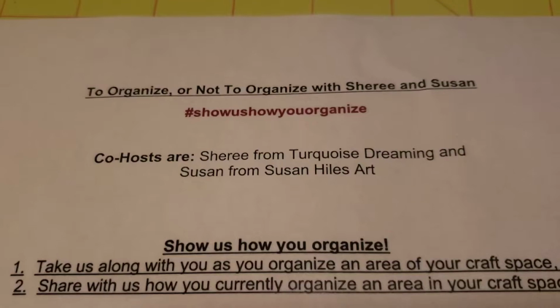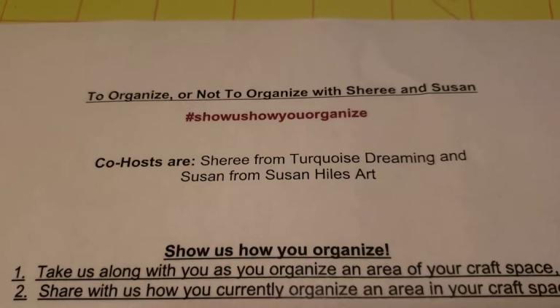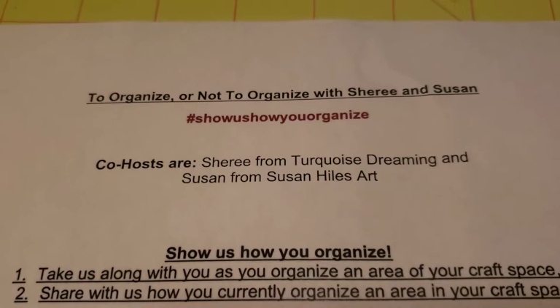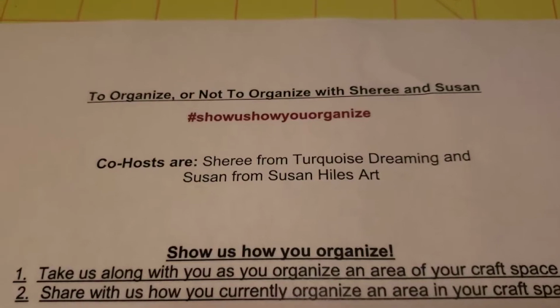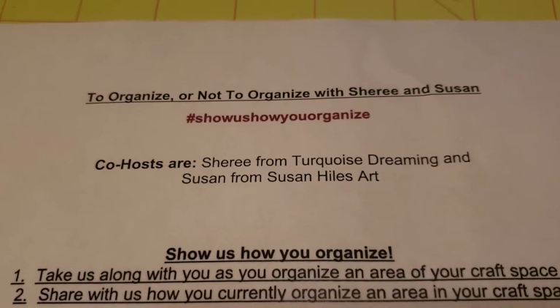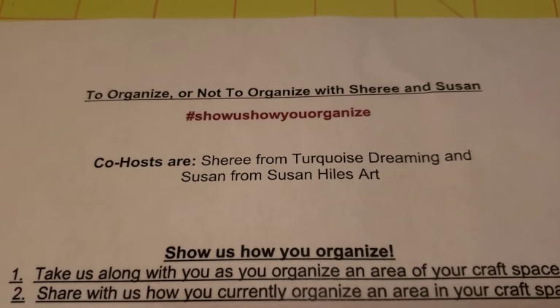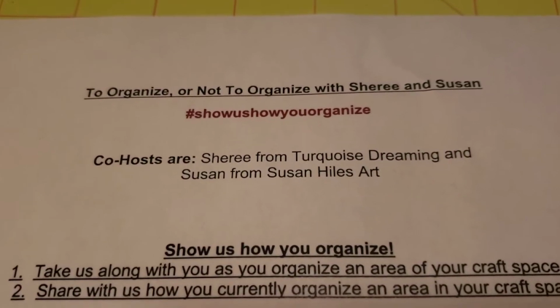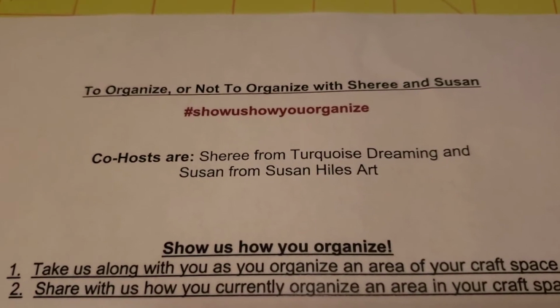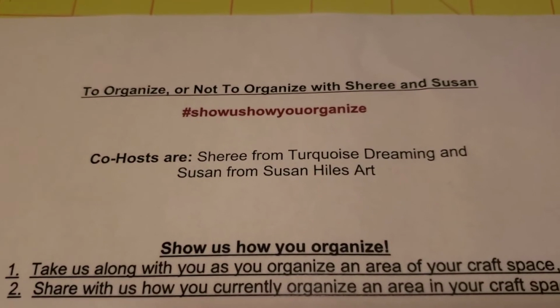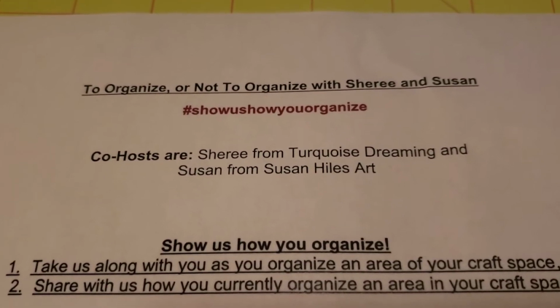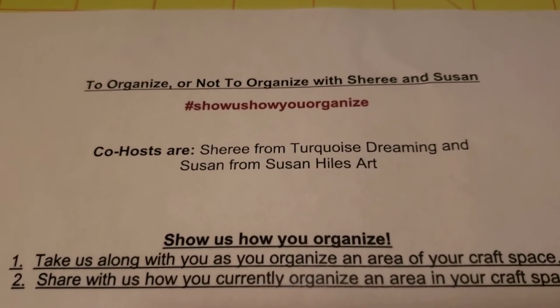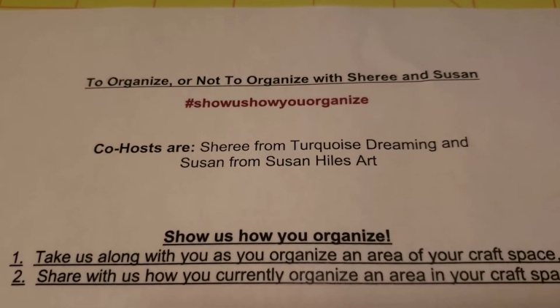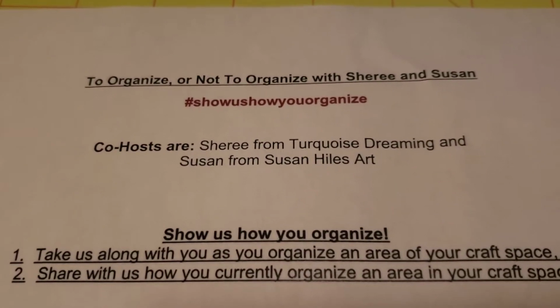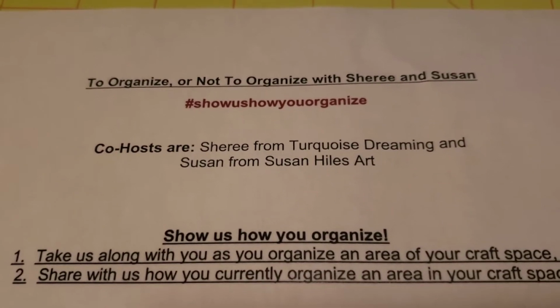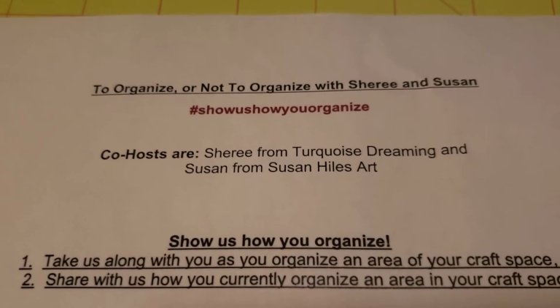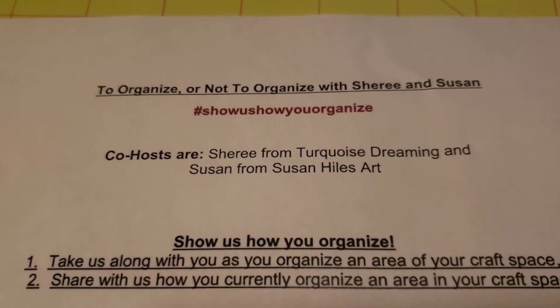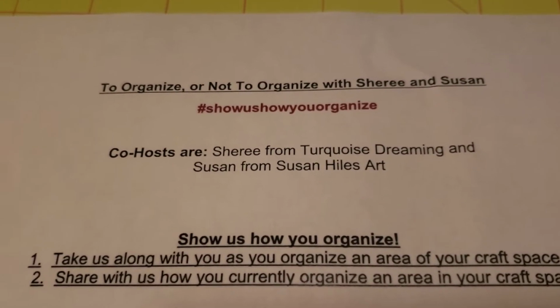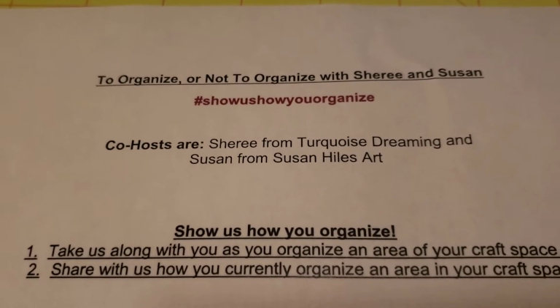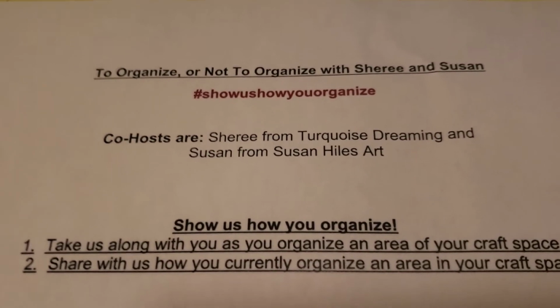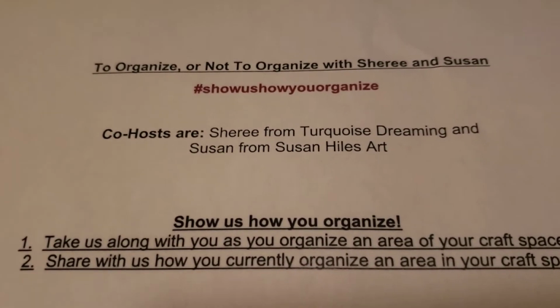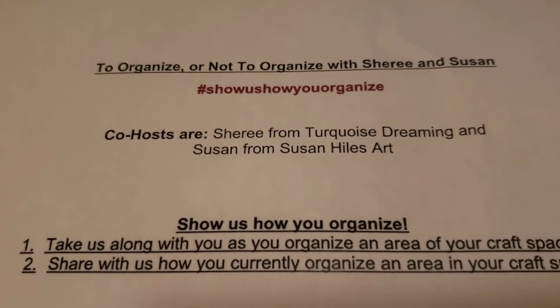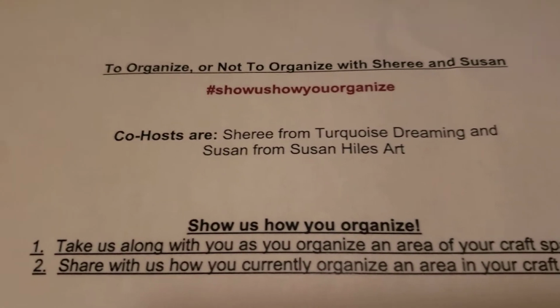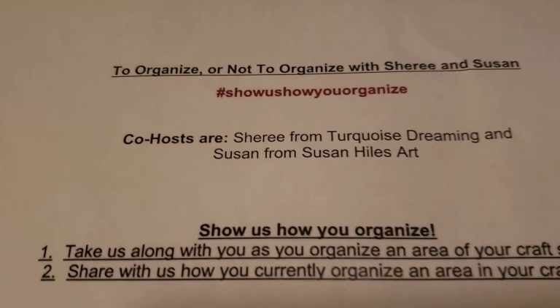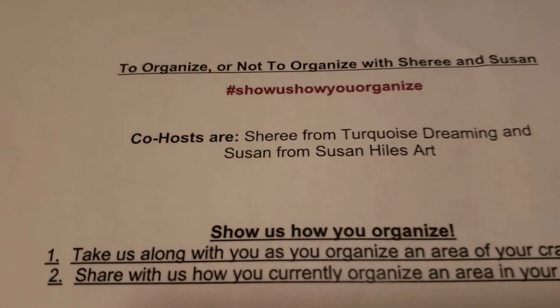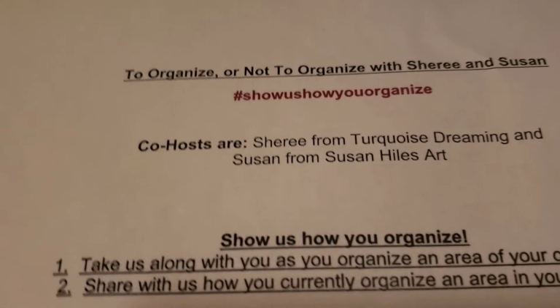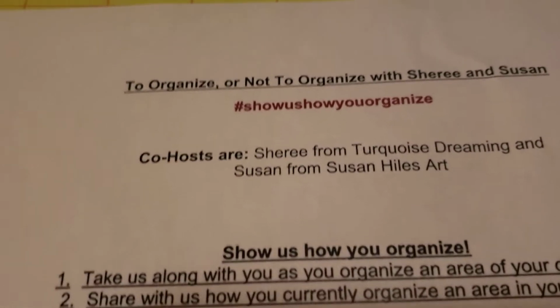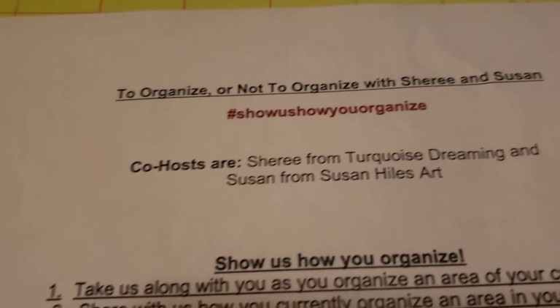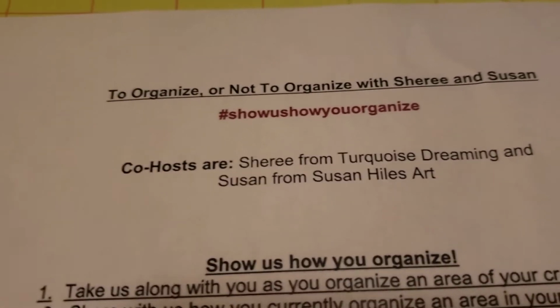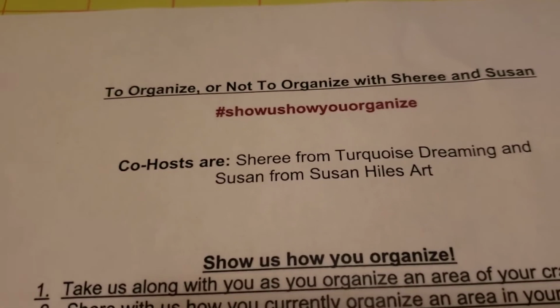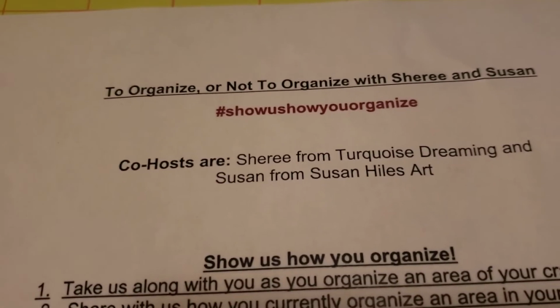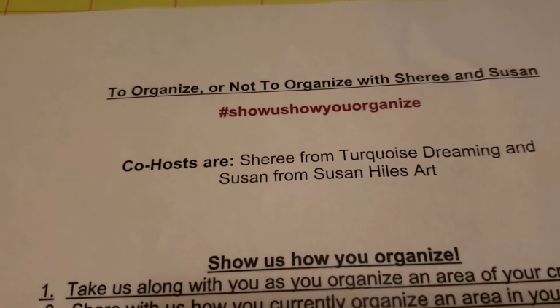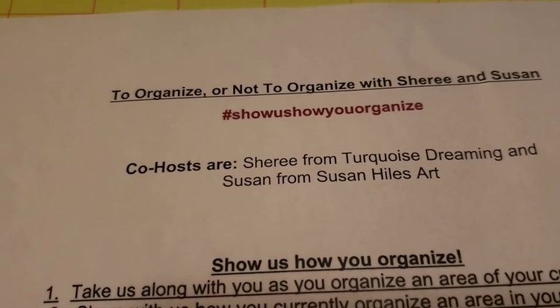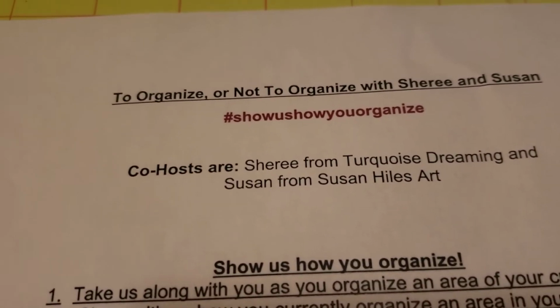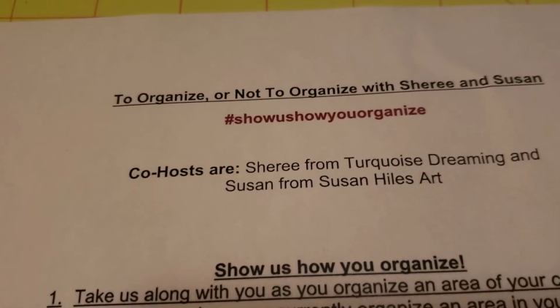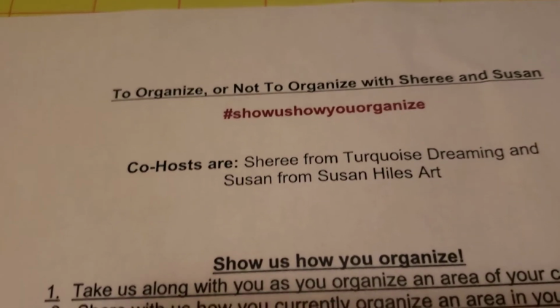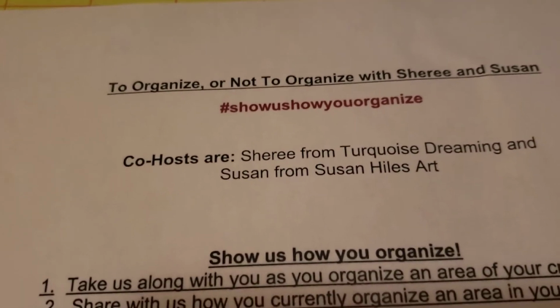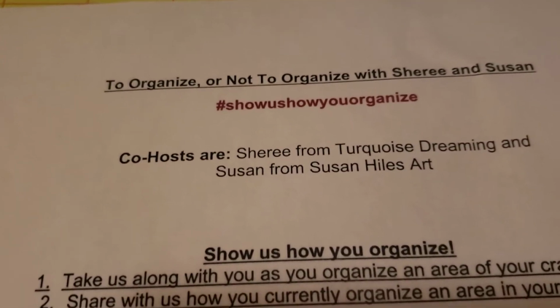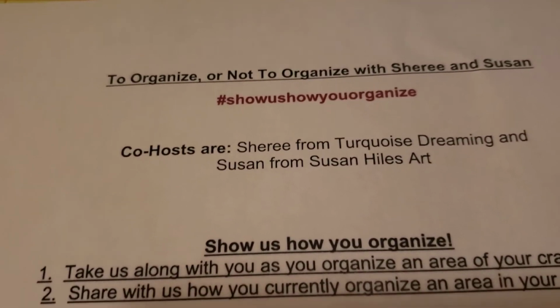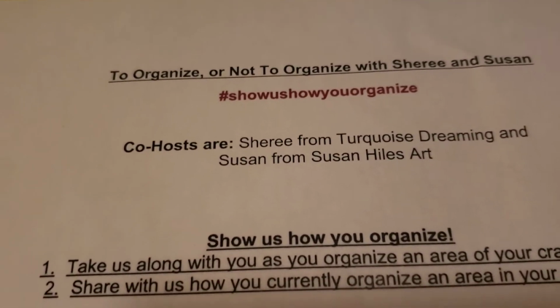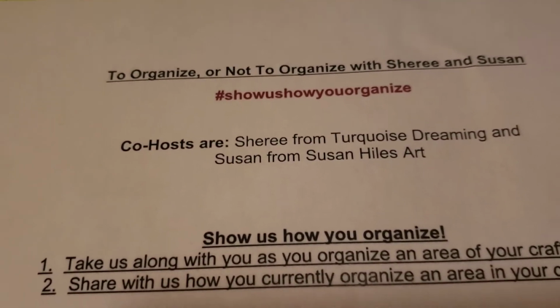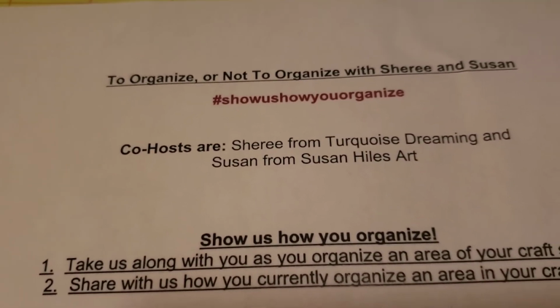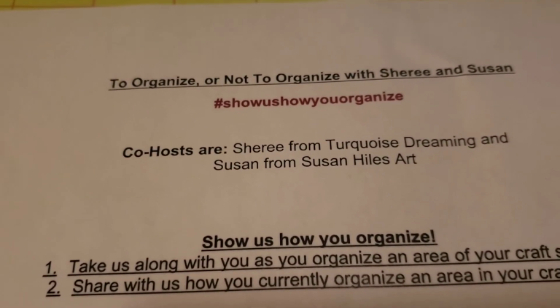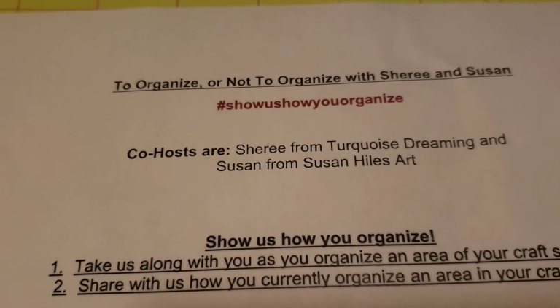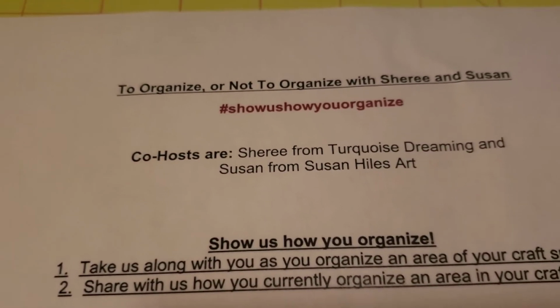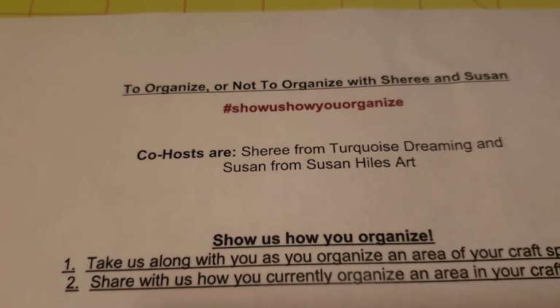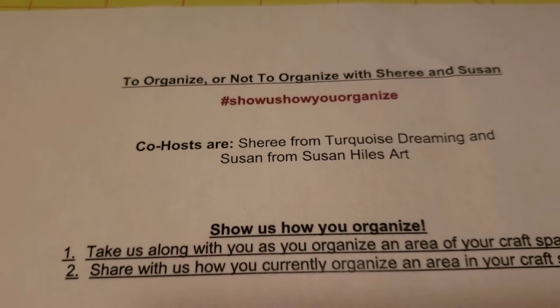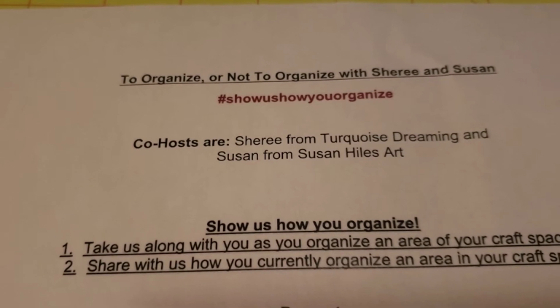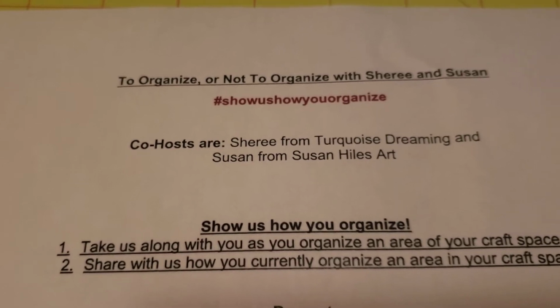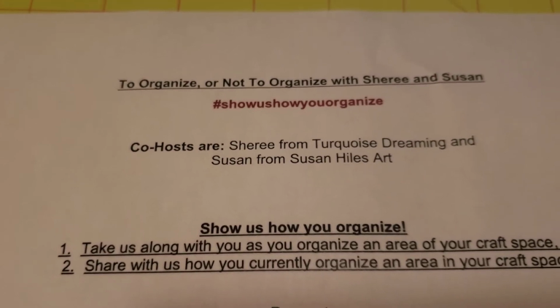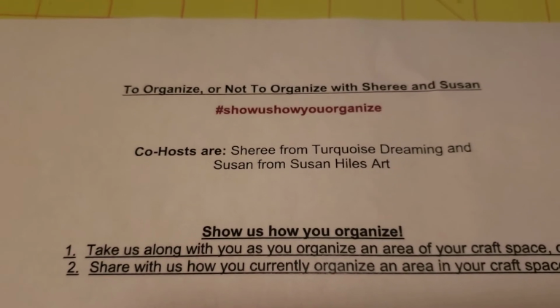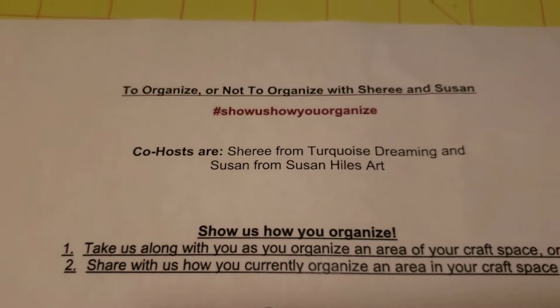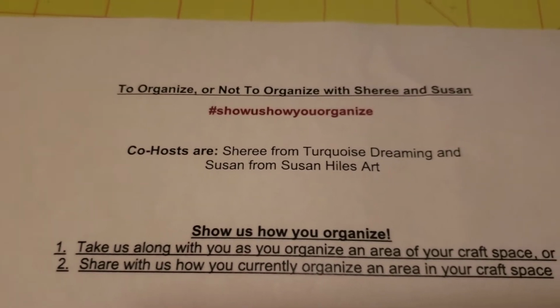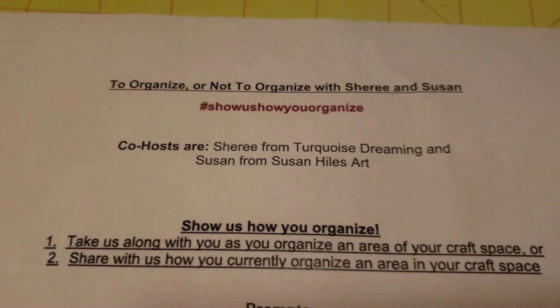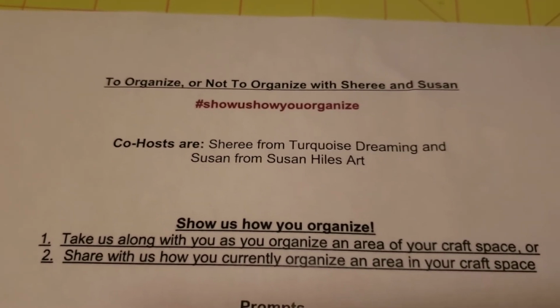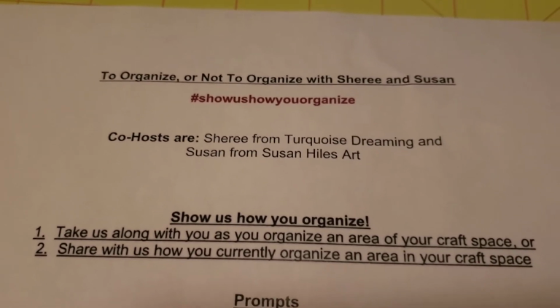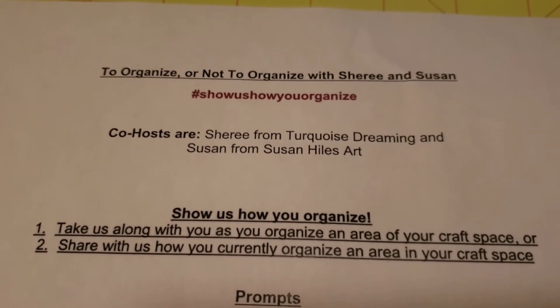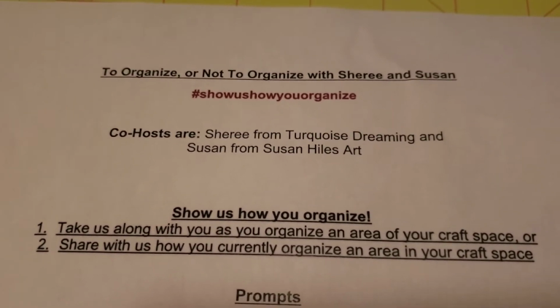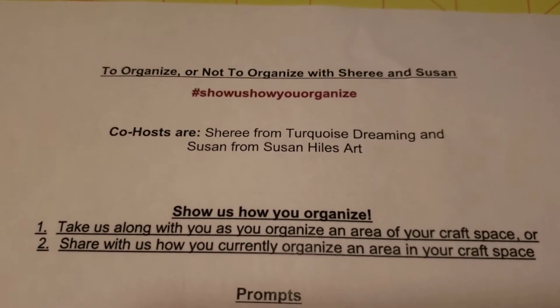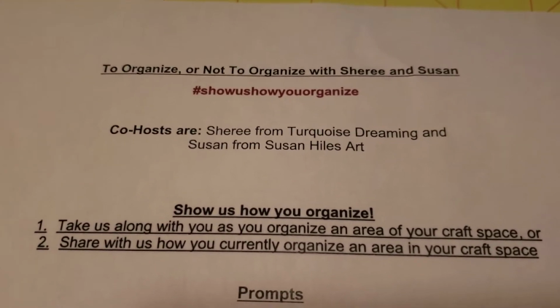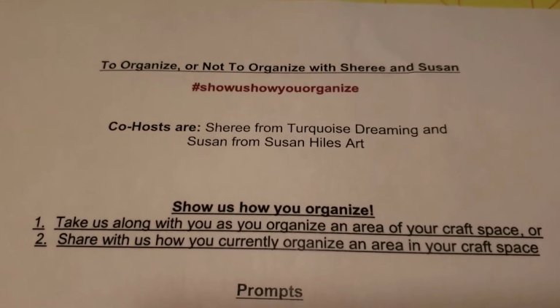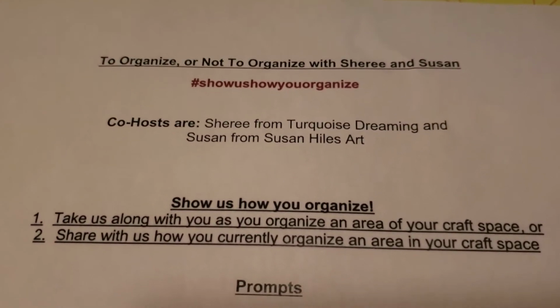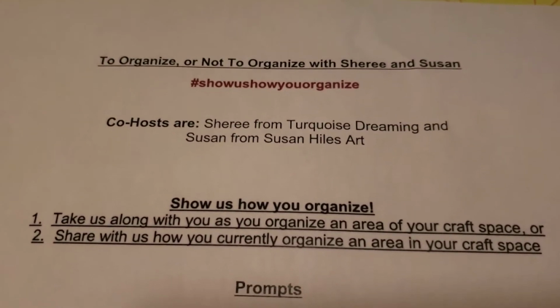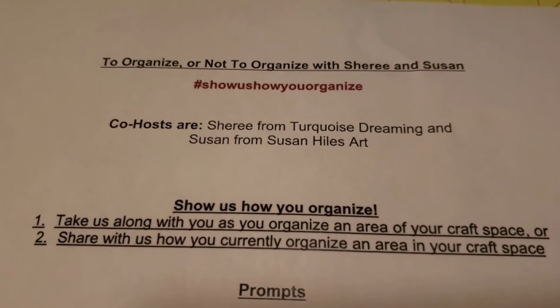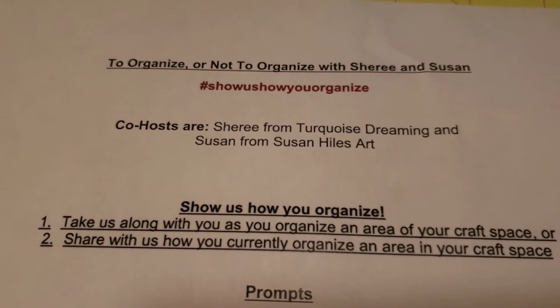Hello friends, it's Sherri from Turquoise Dreaming. How's everyone doing today? Welcome to my channel and I'm so glad you're here.